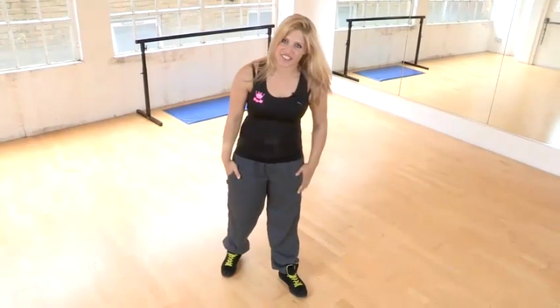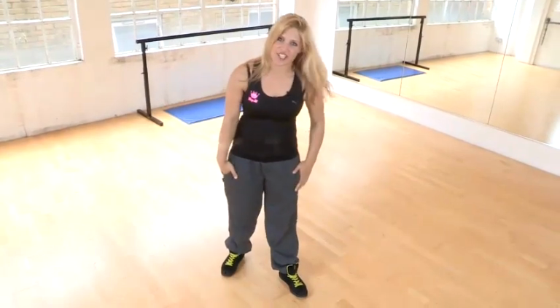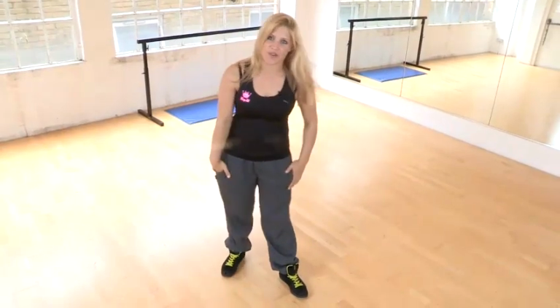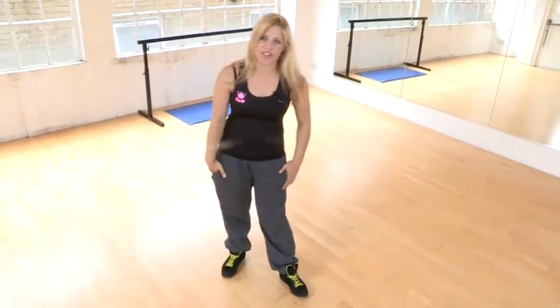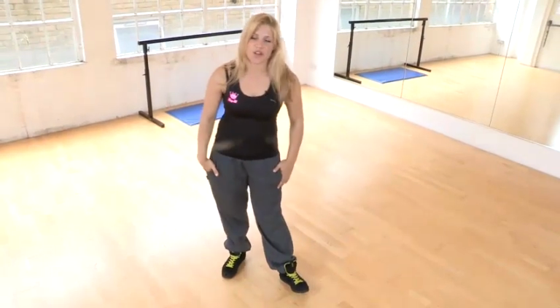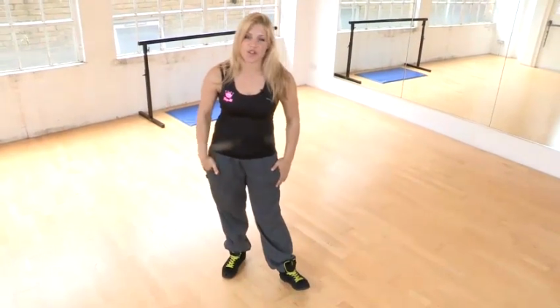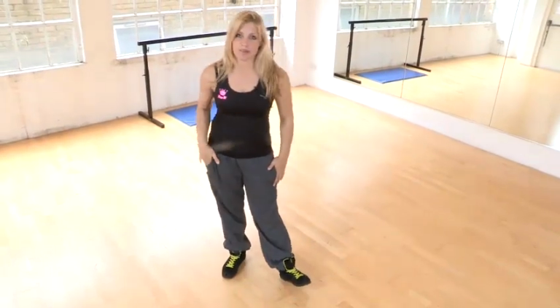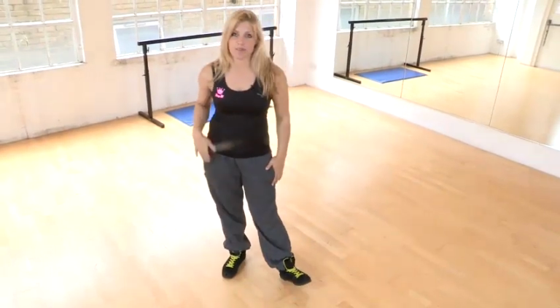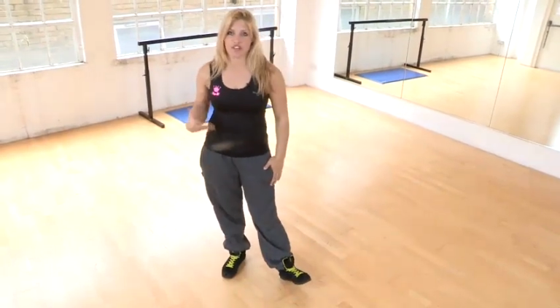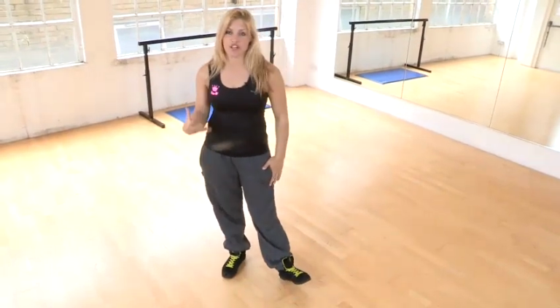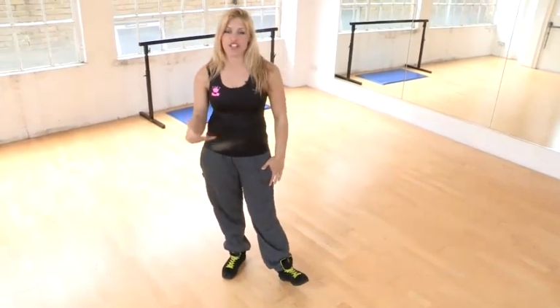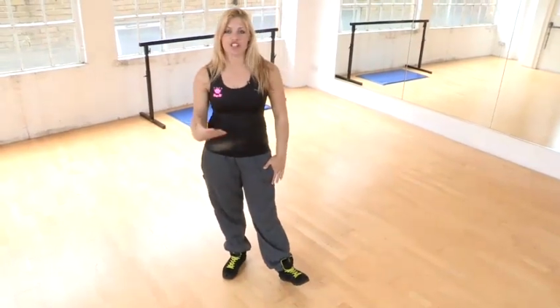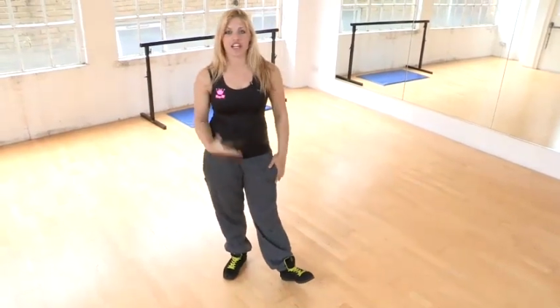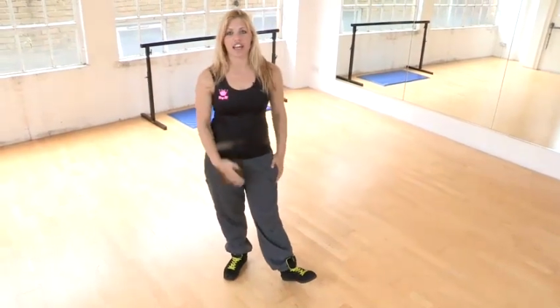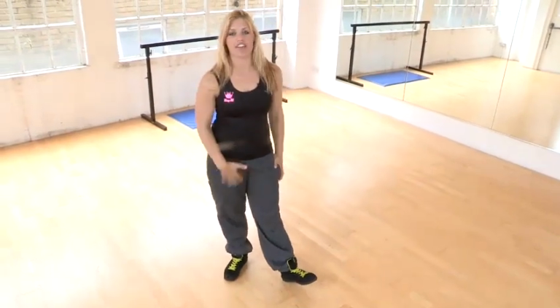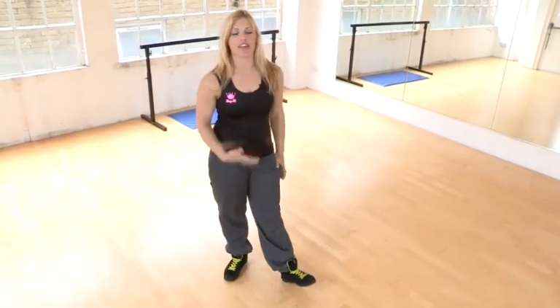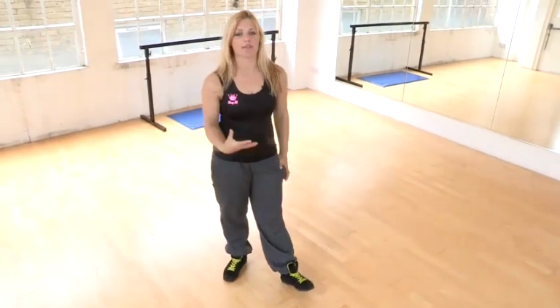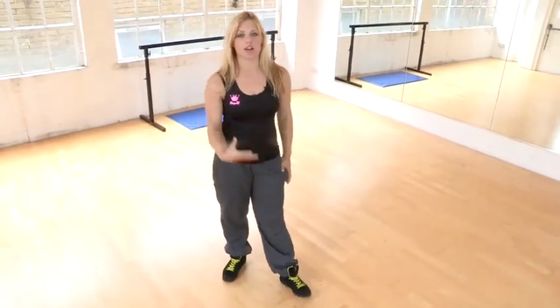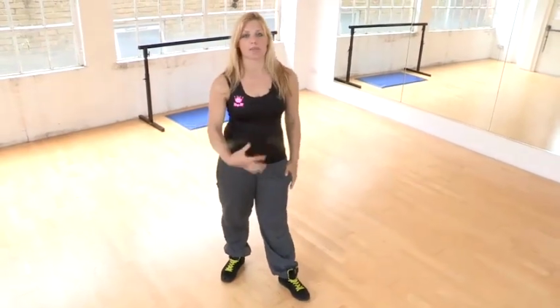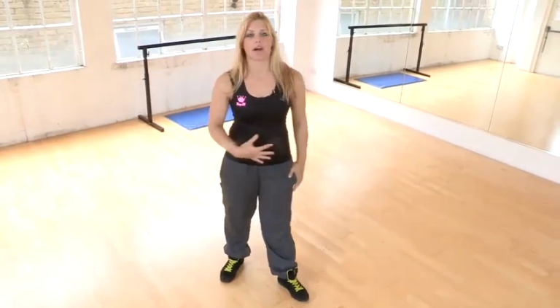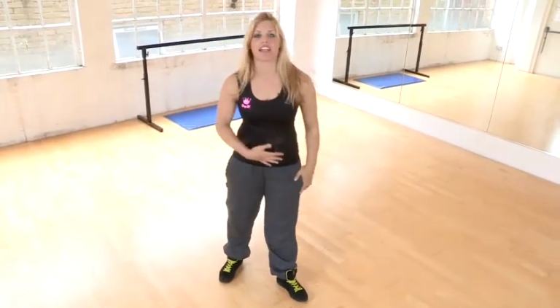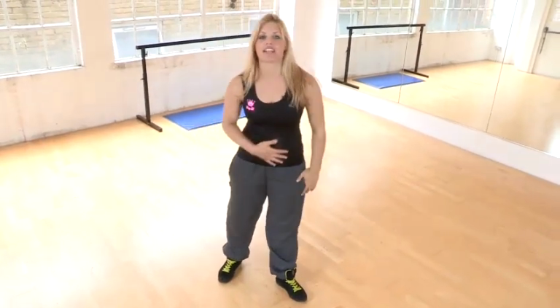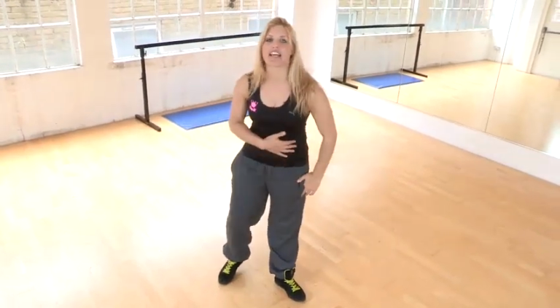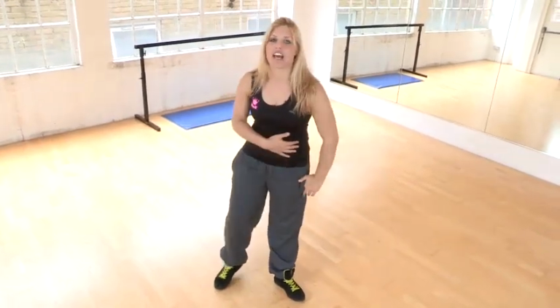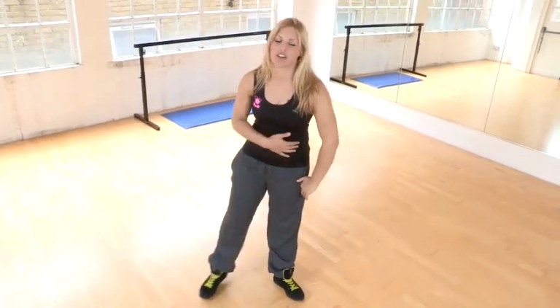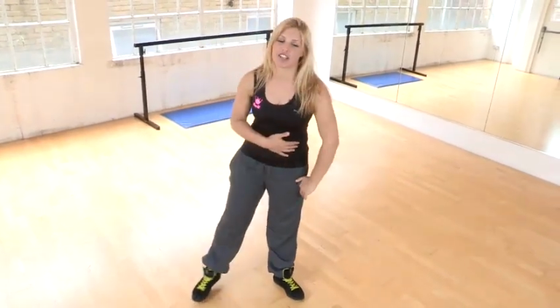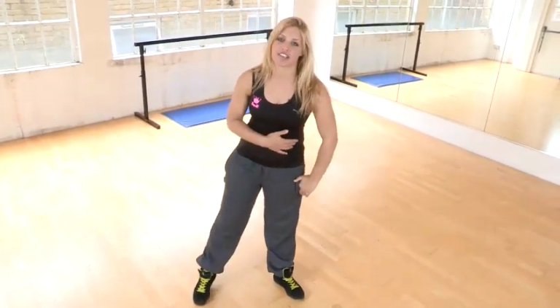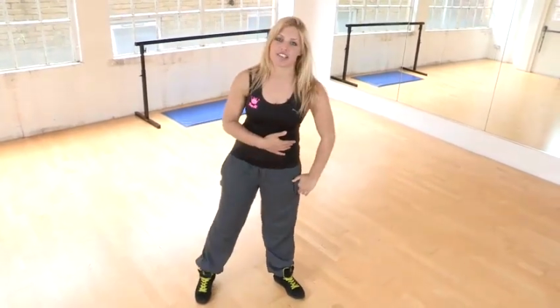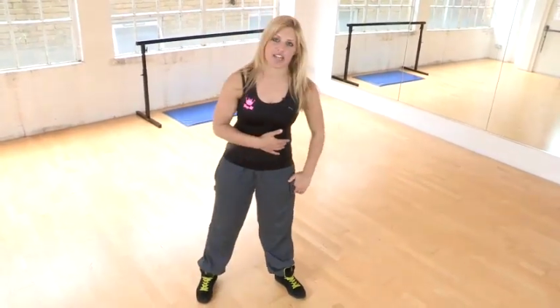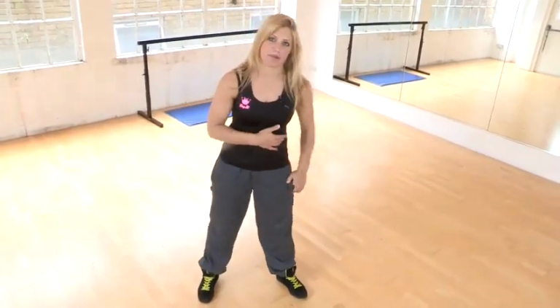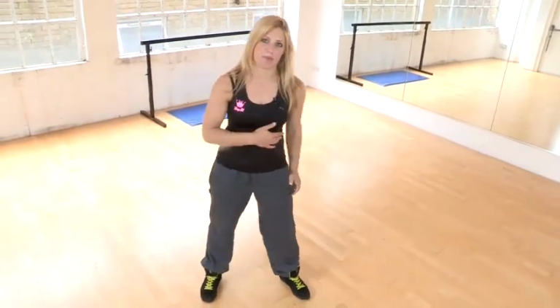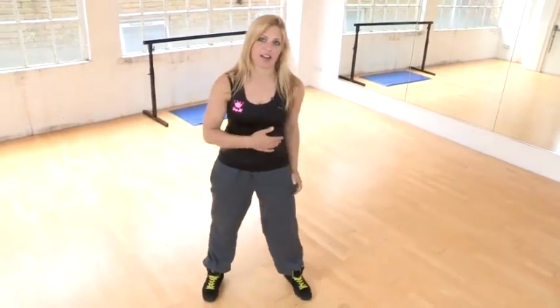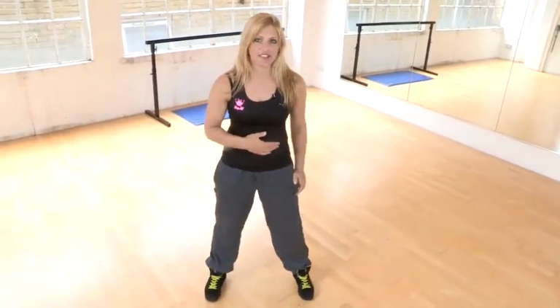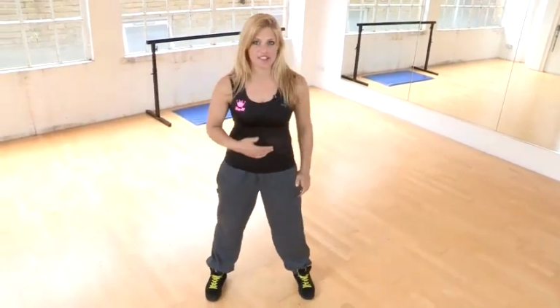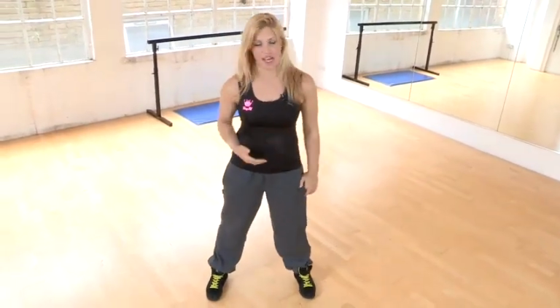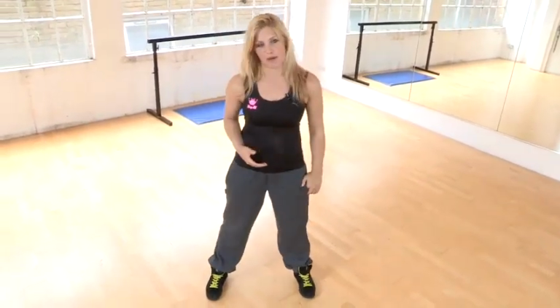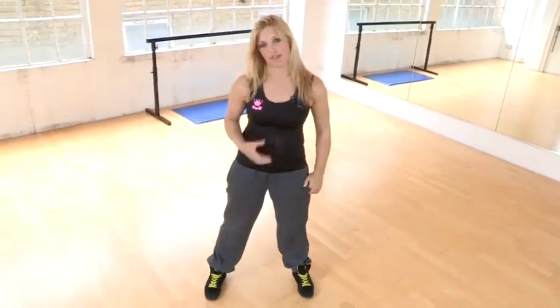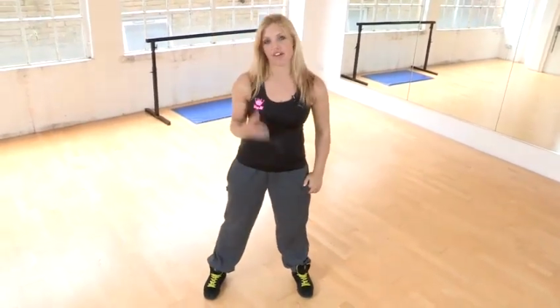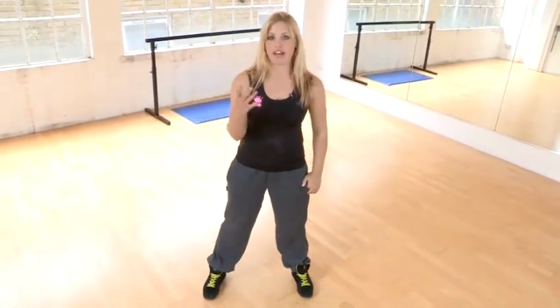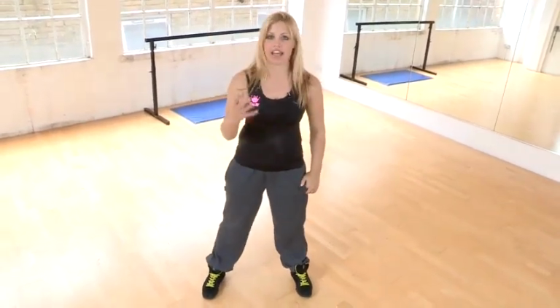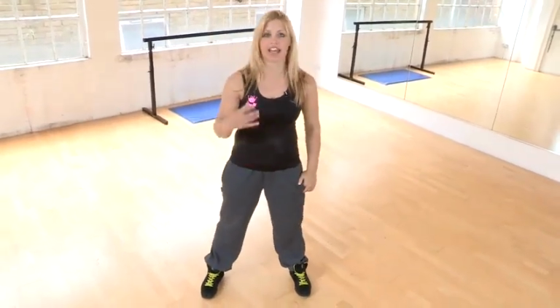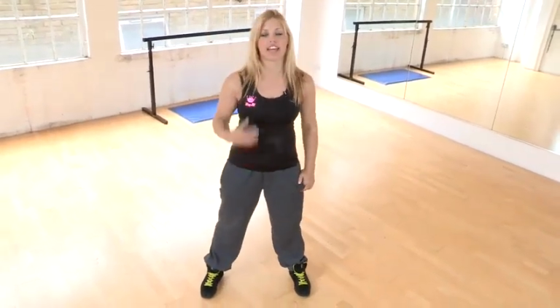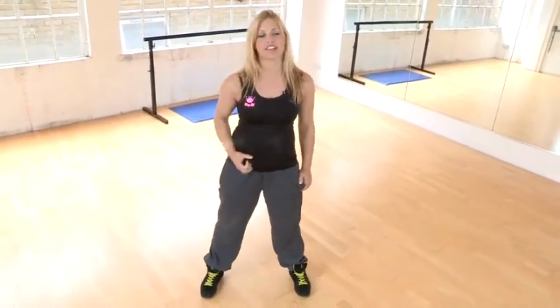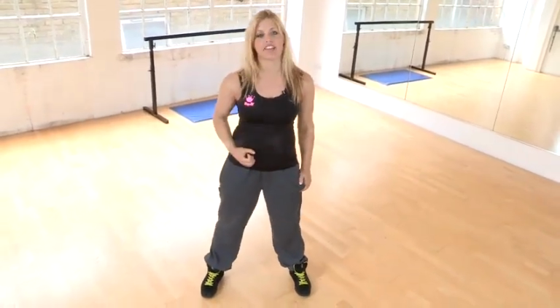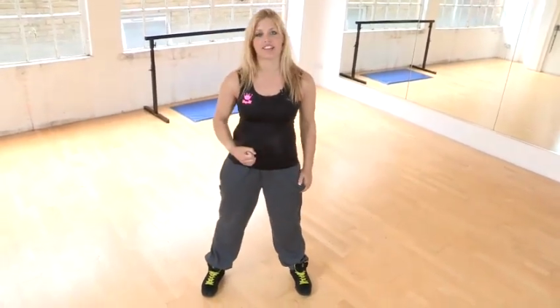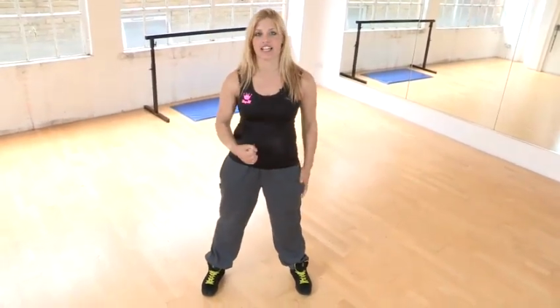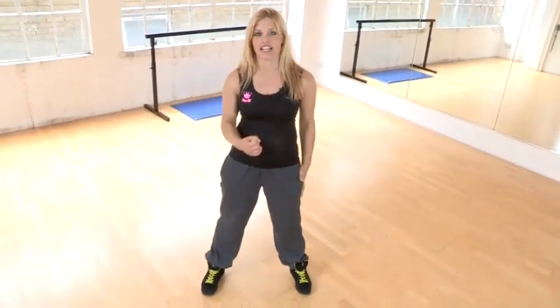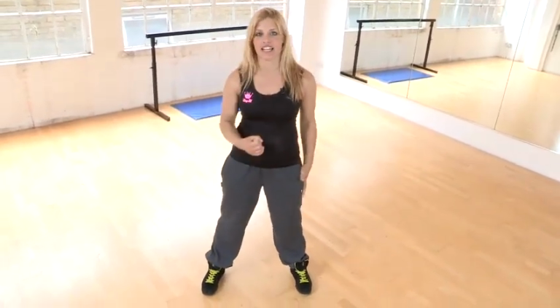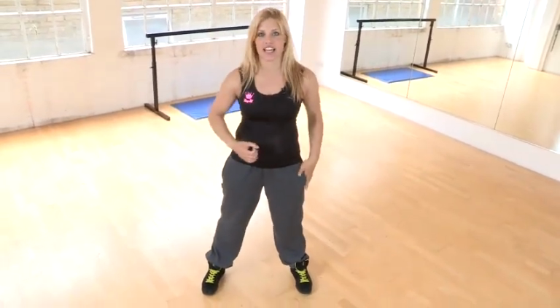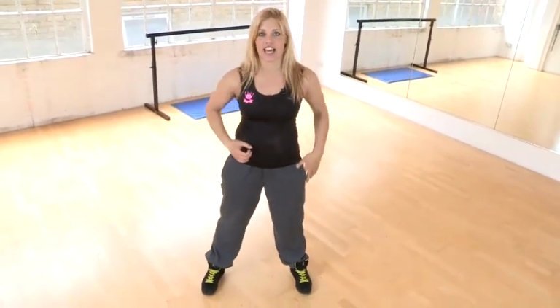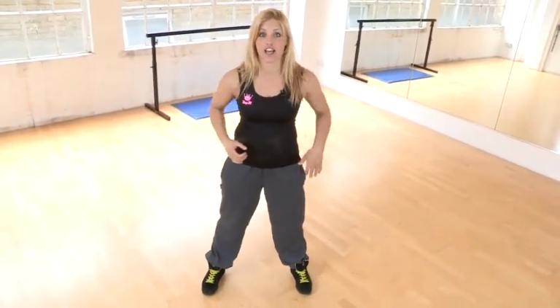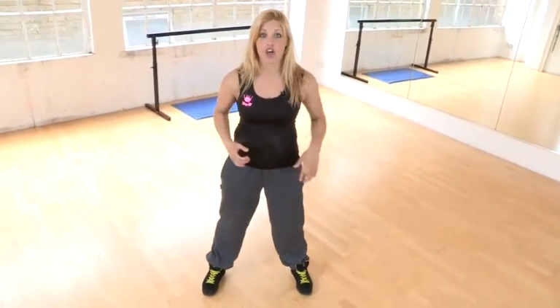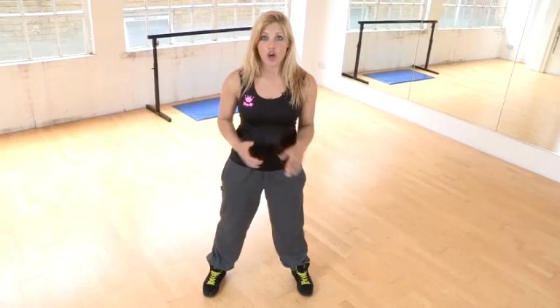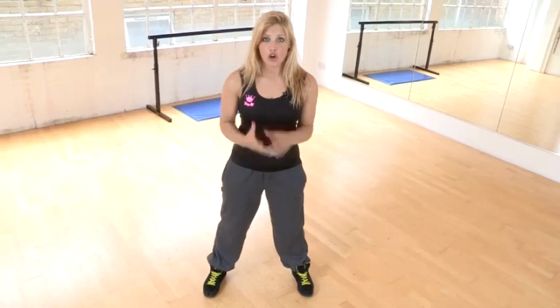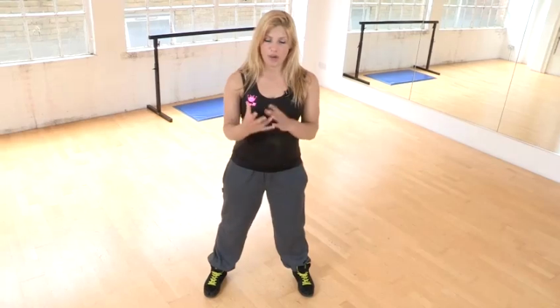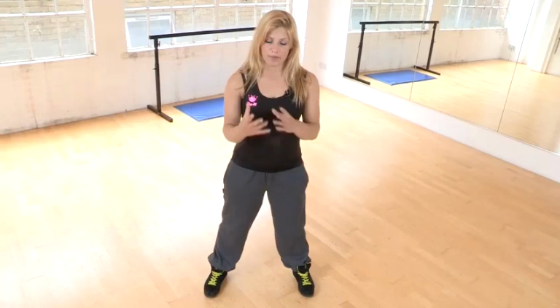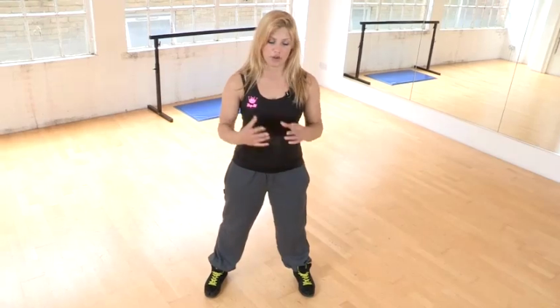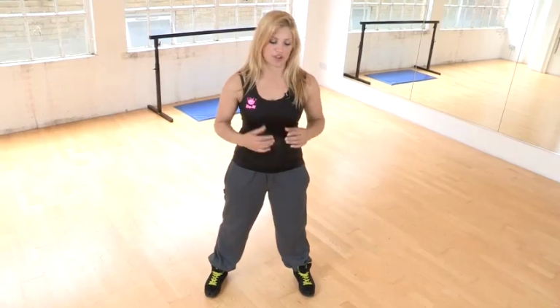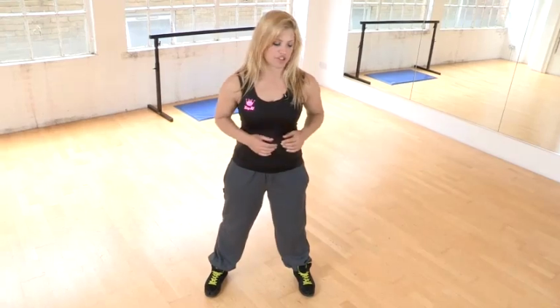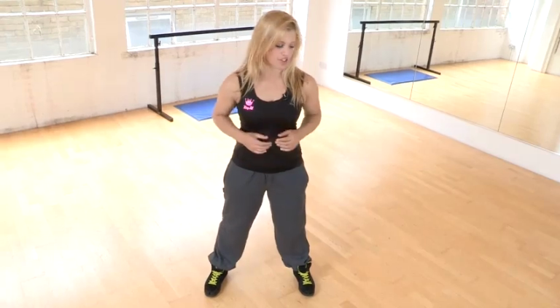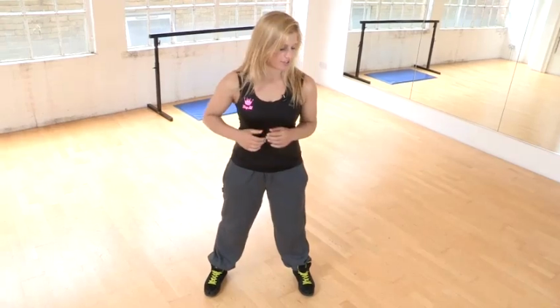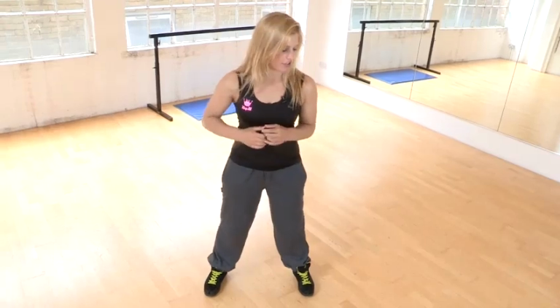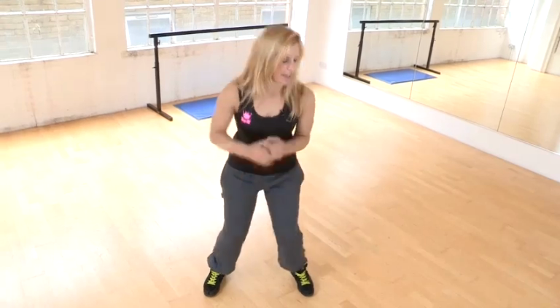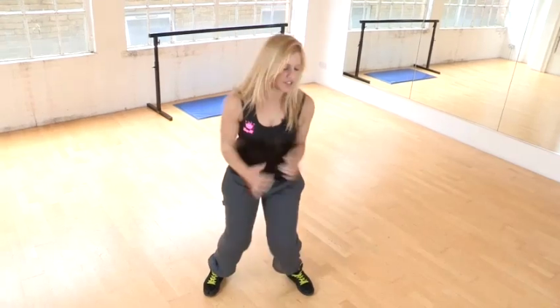Let's start with a little demonstration and then I'm going to break it down step by step. So here is the stanky leg. Come across to the side.